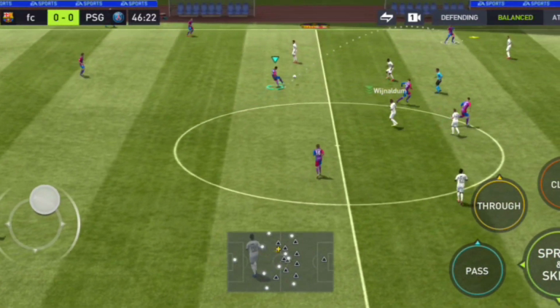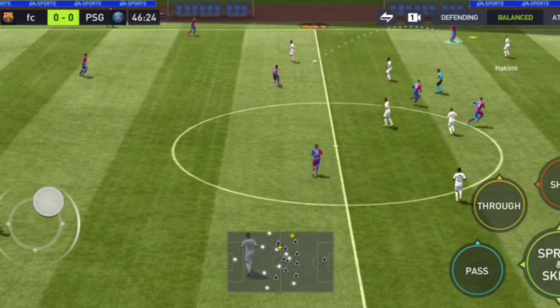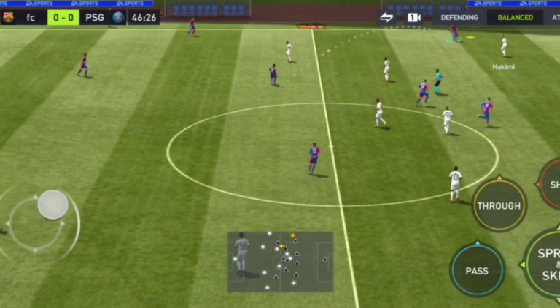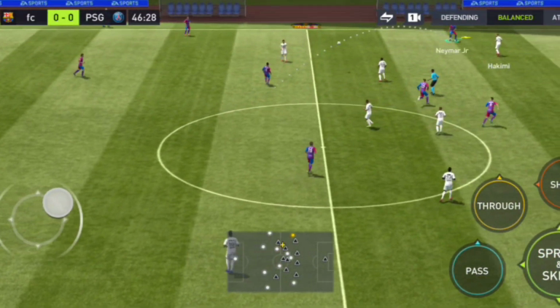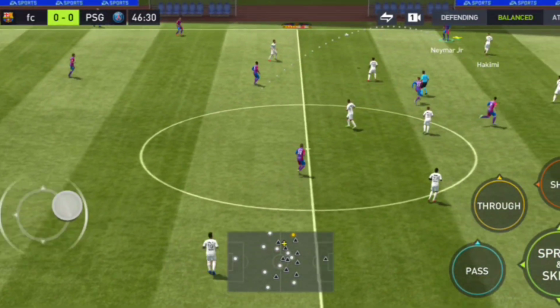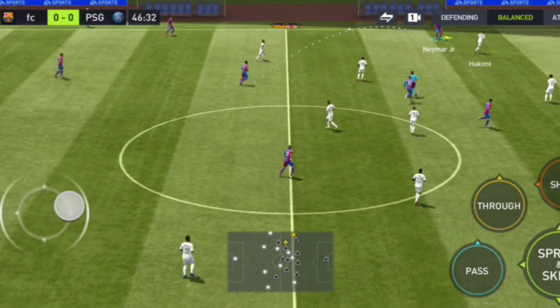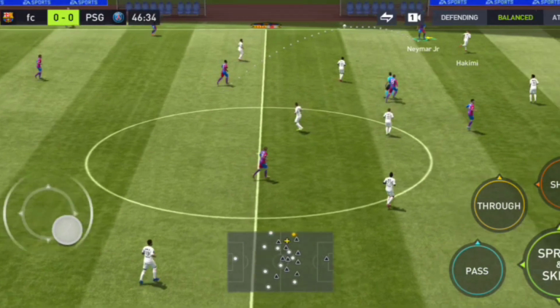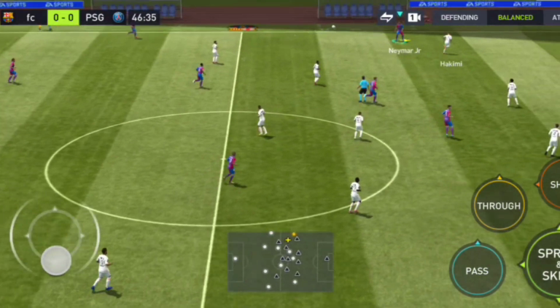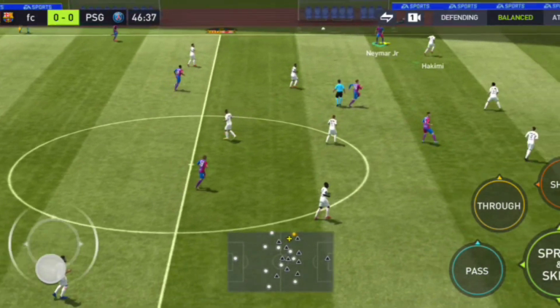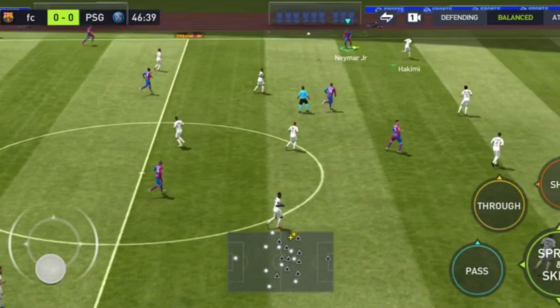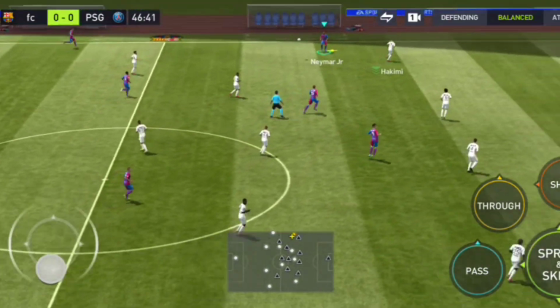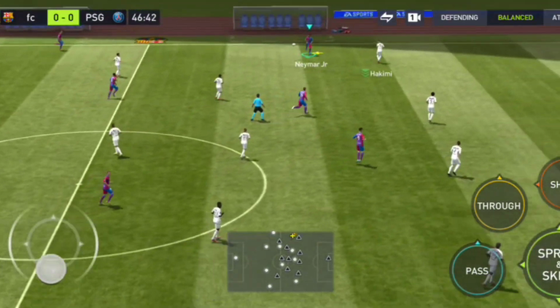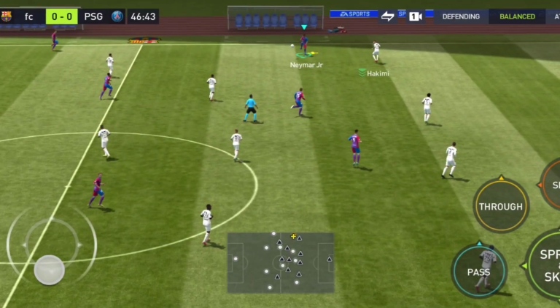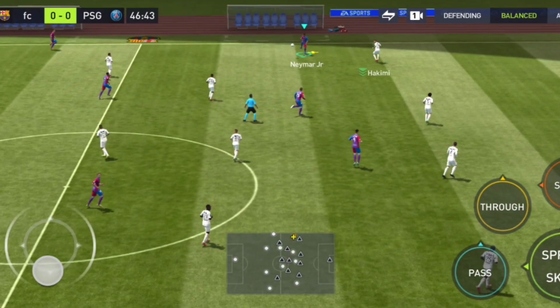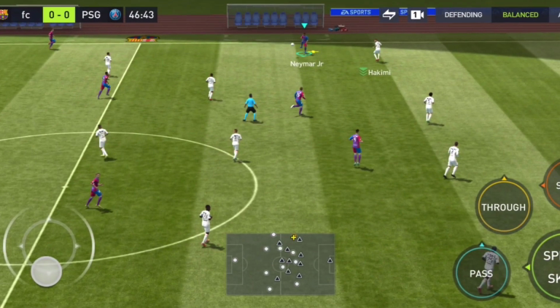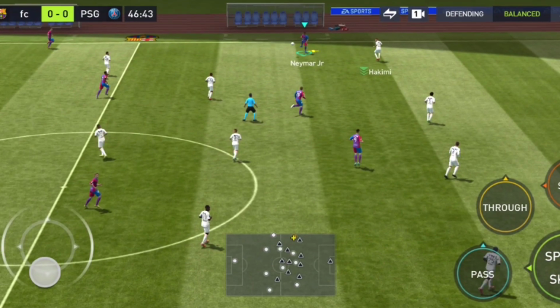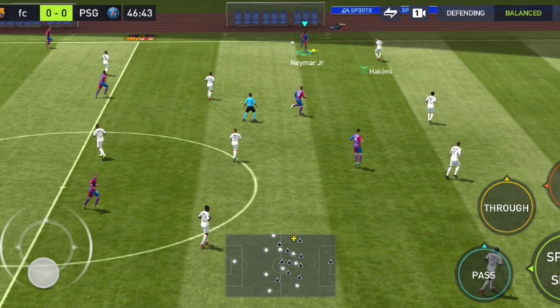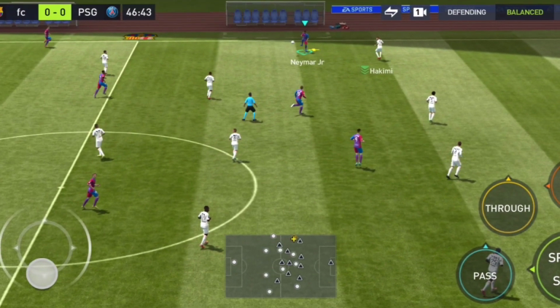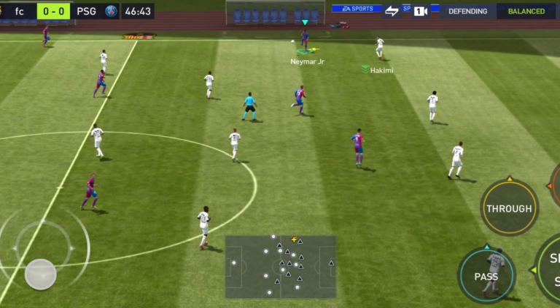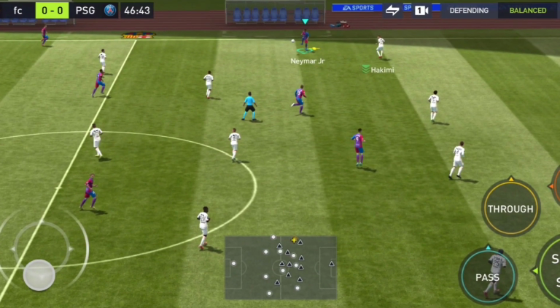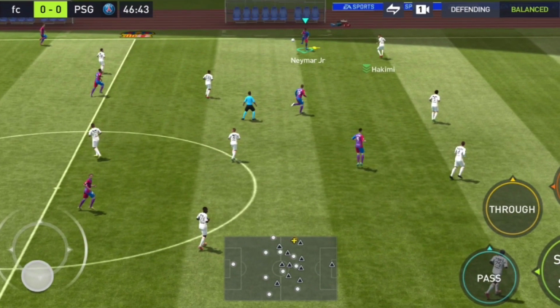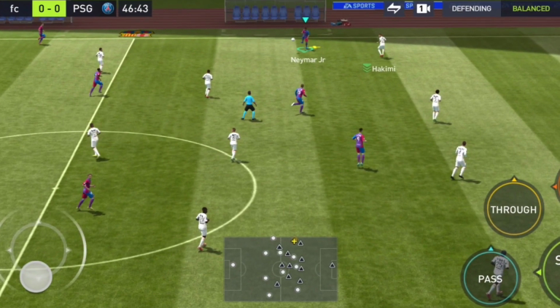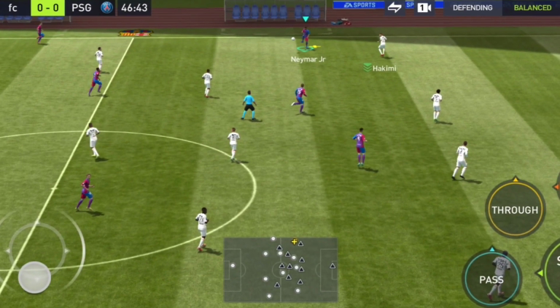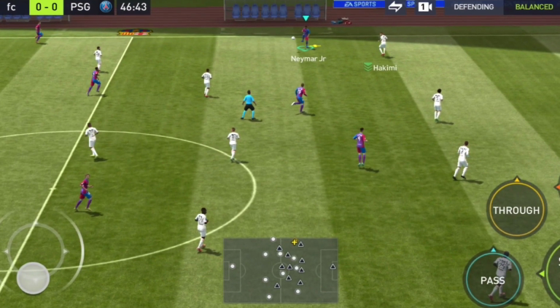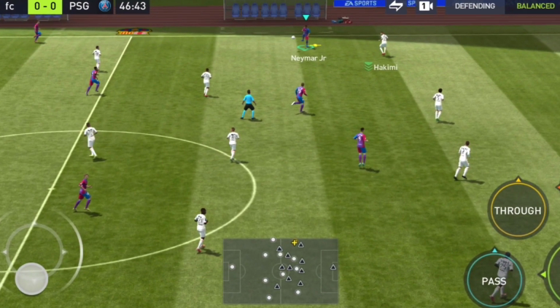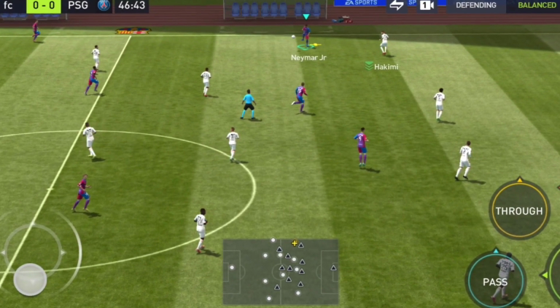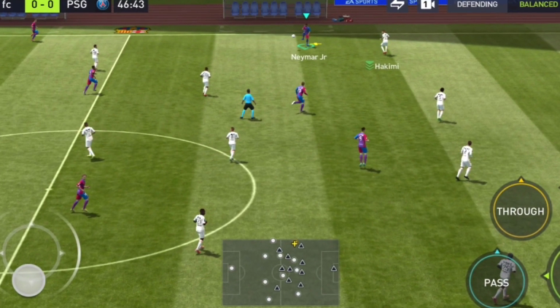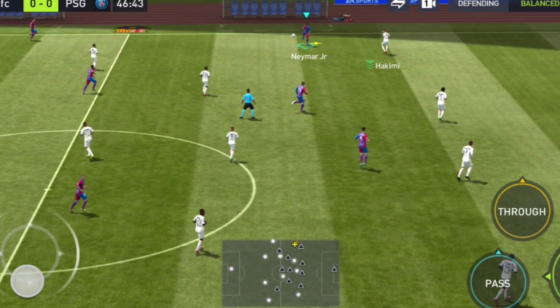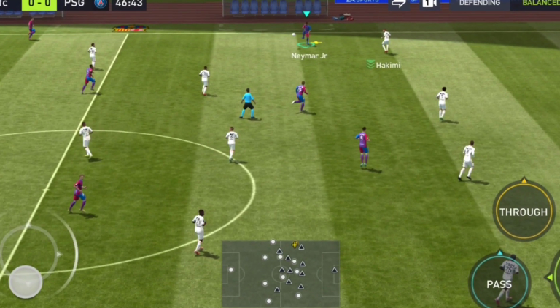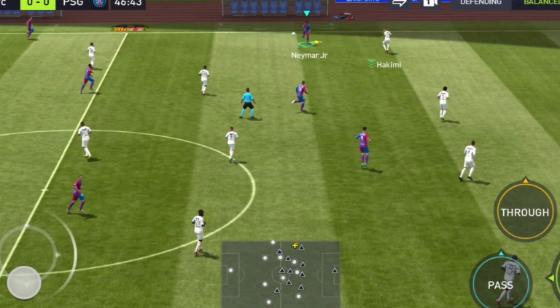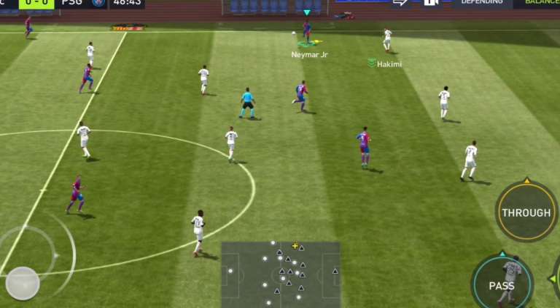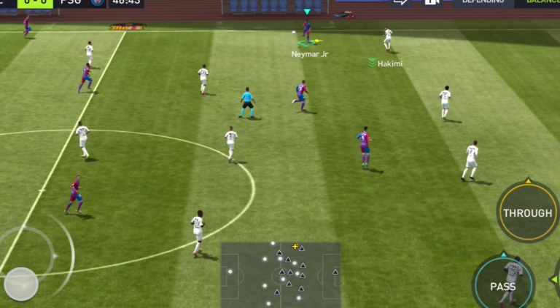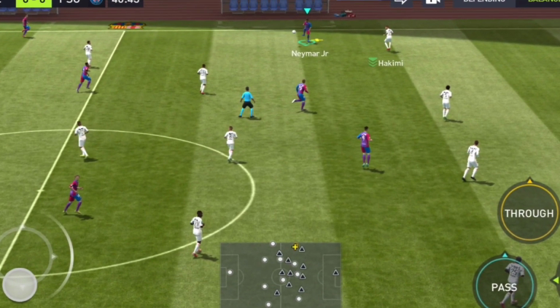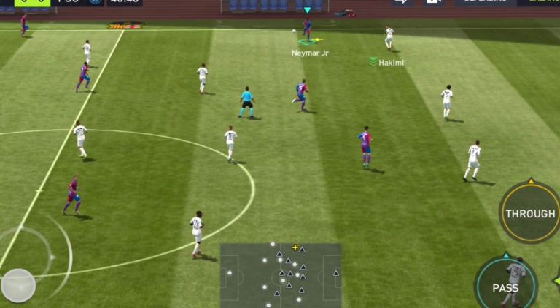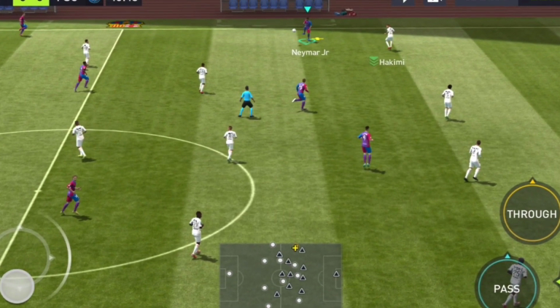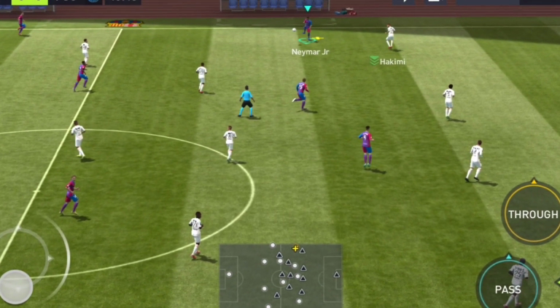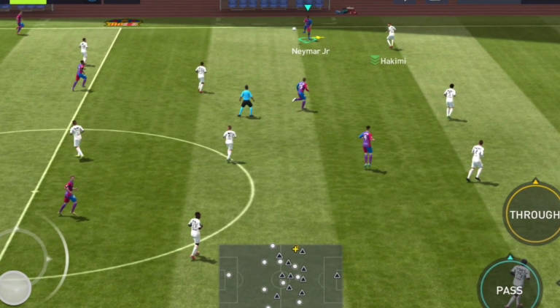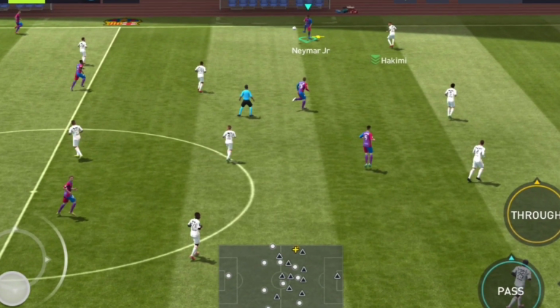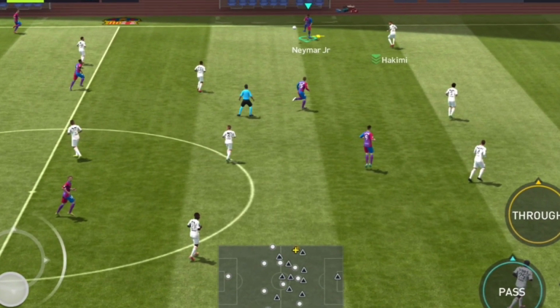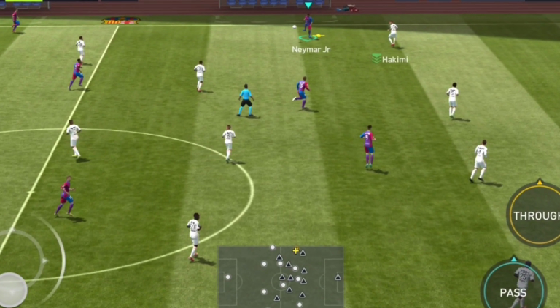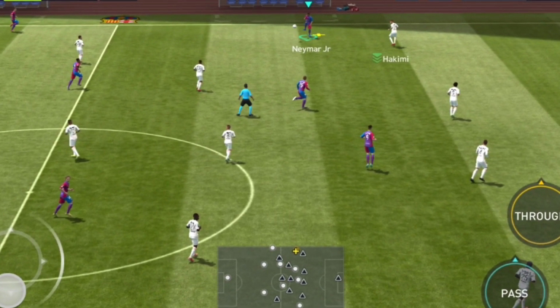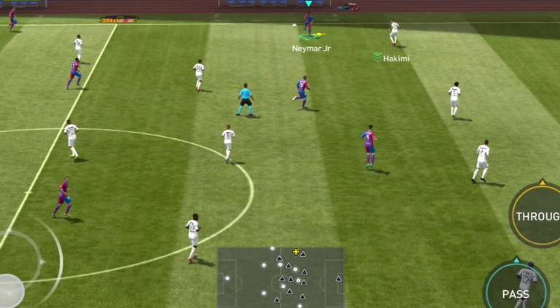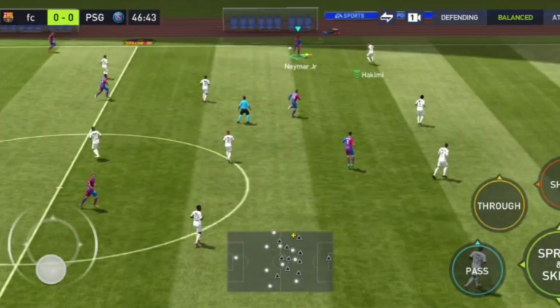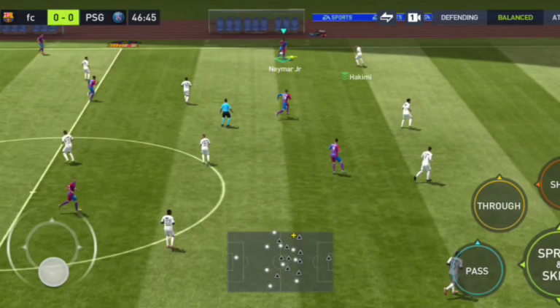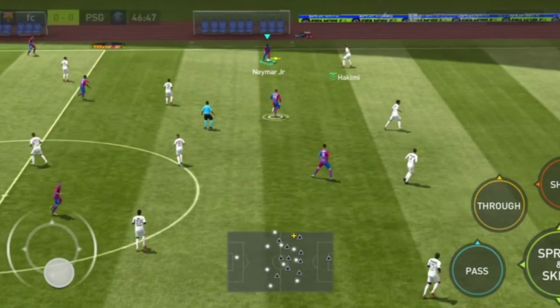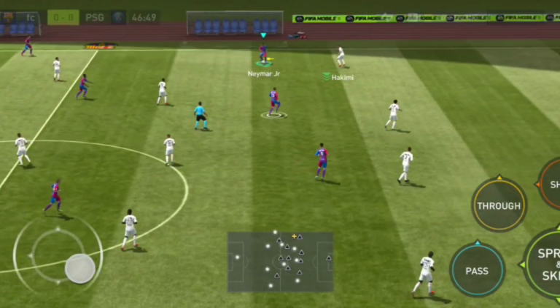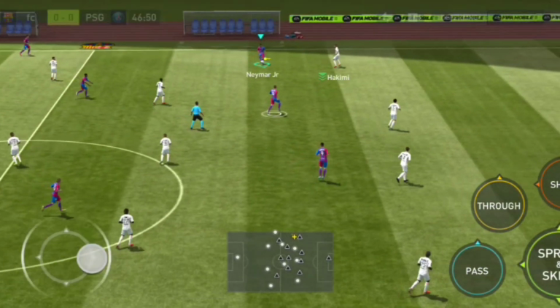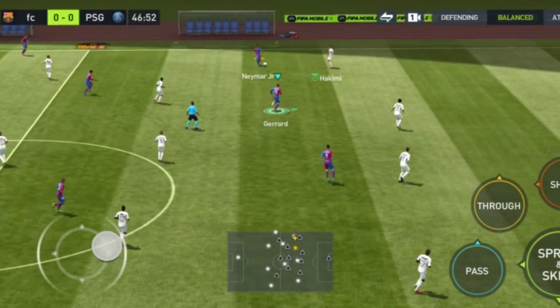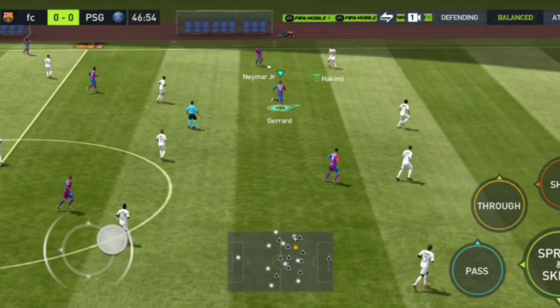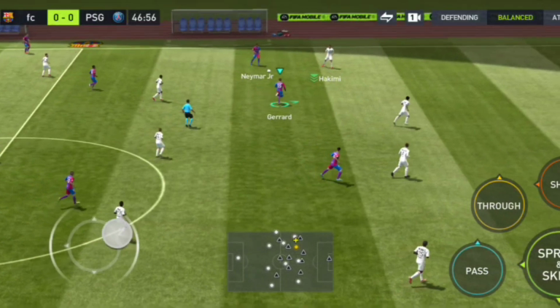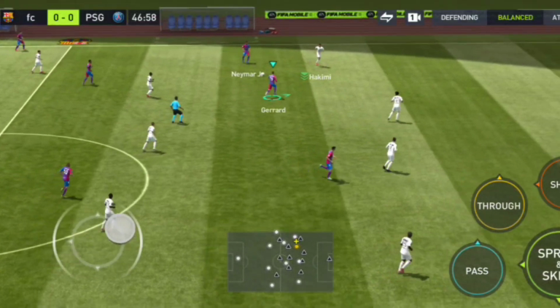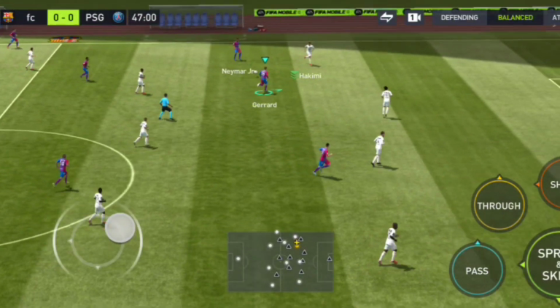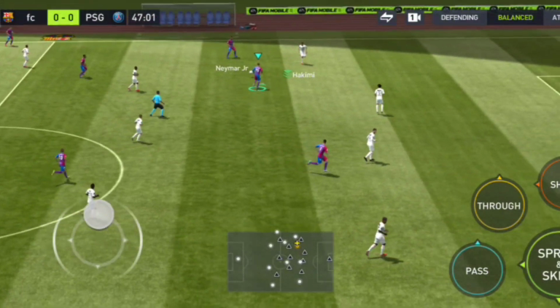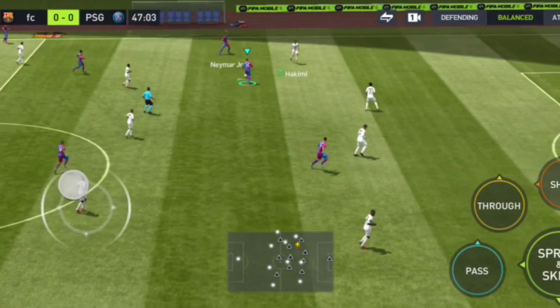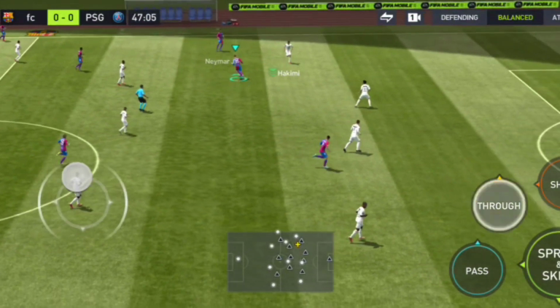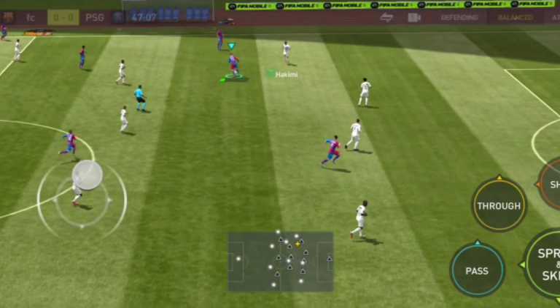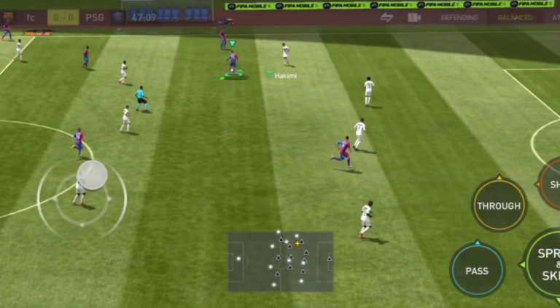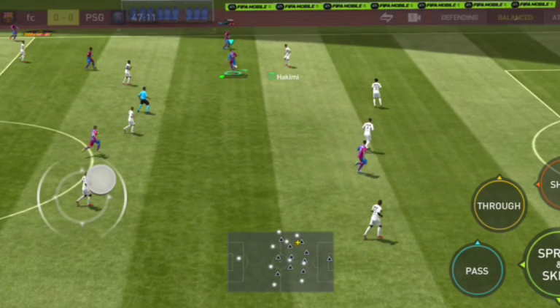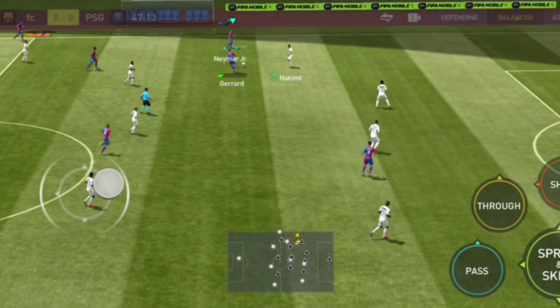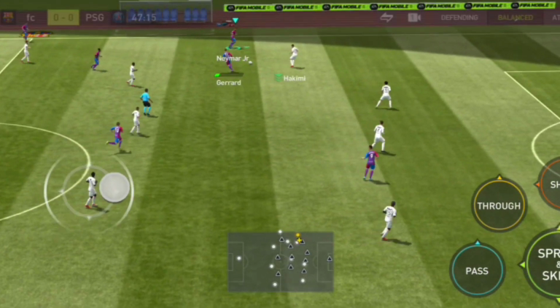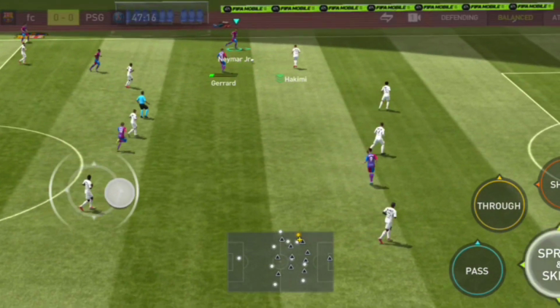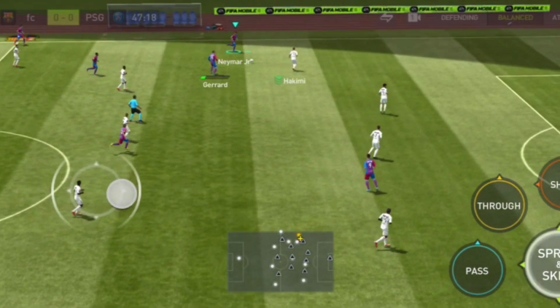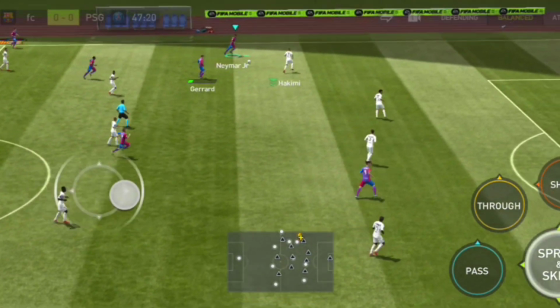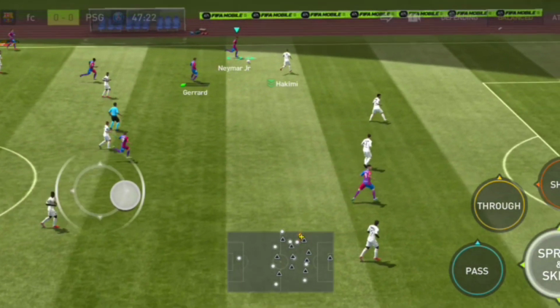While dribbling the ball, the most important thing is to use the width of the pitch. It helps in giving more space on the pitch while dribbling.